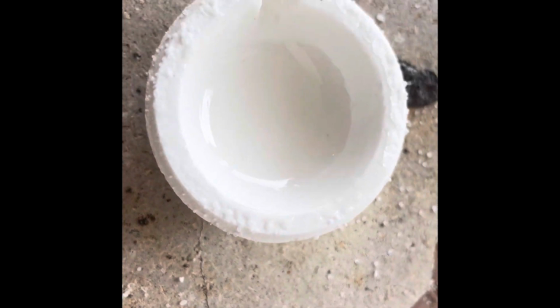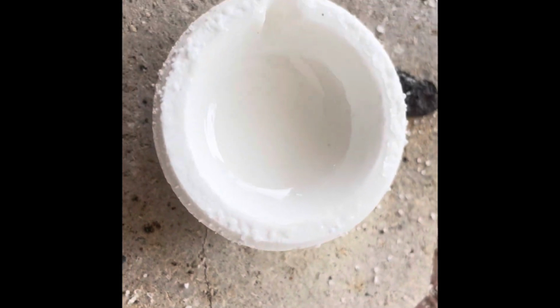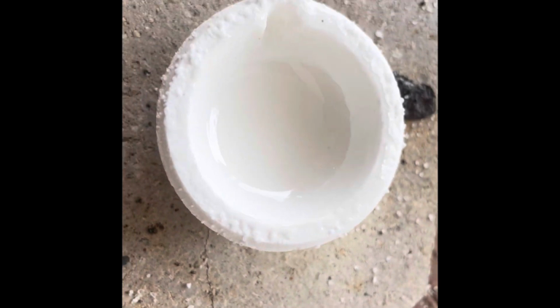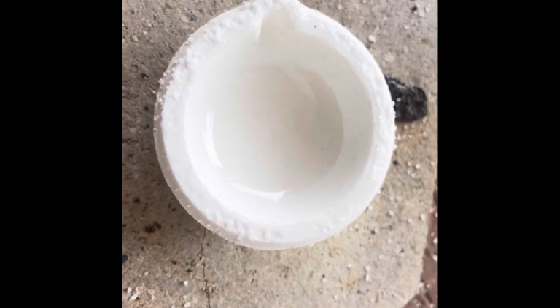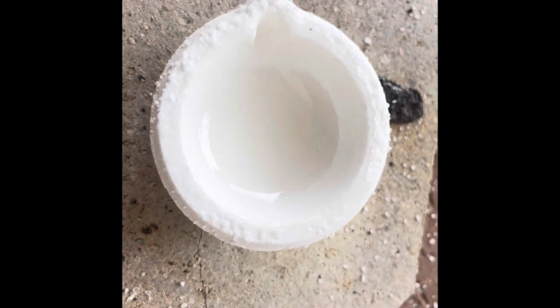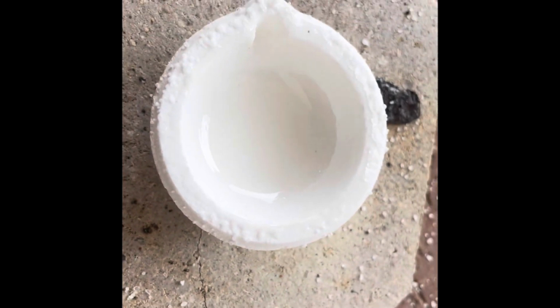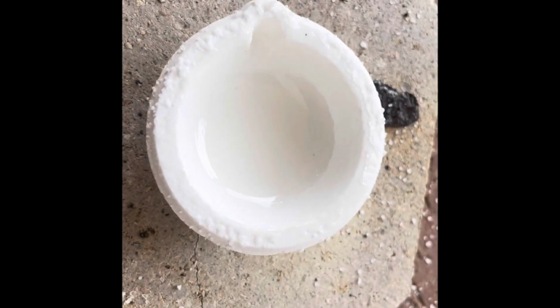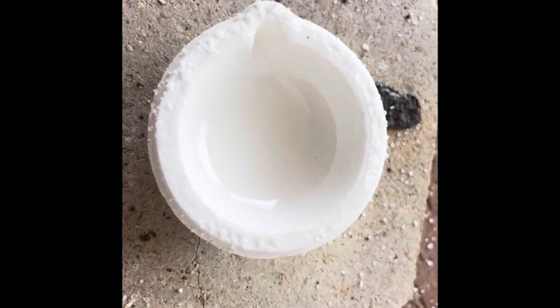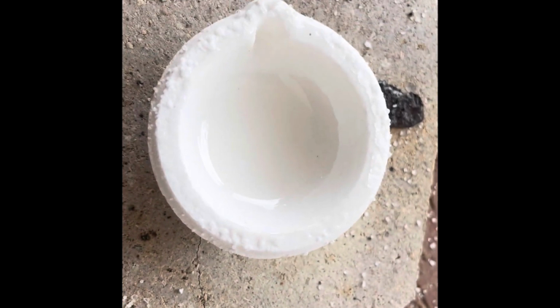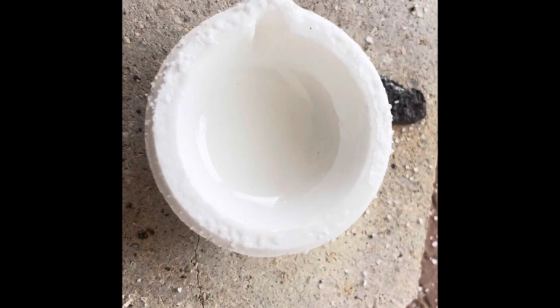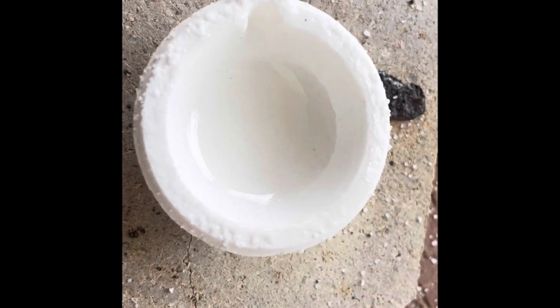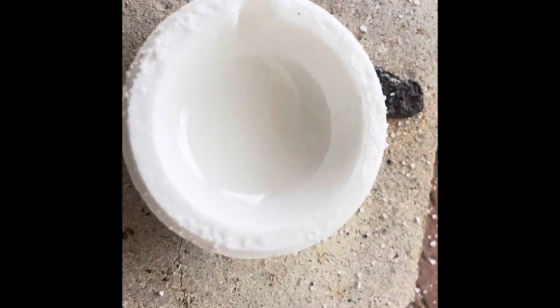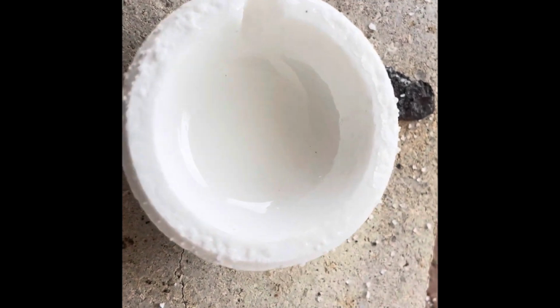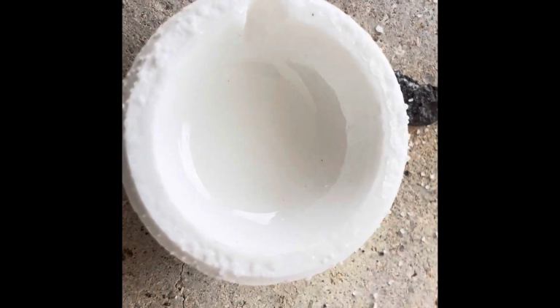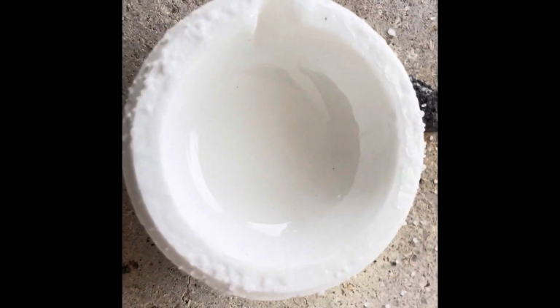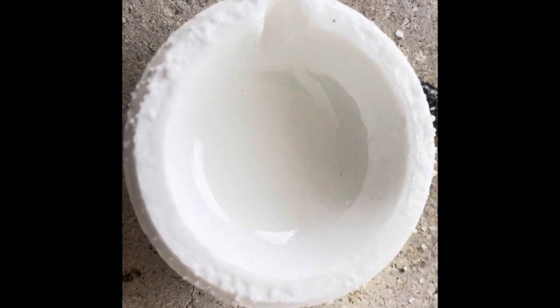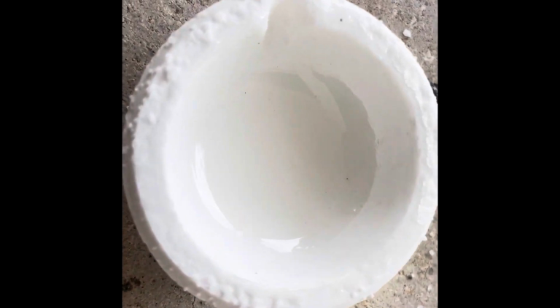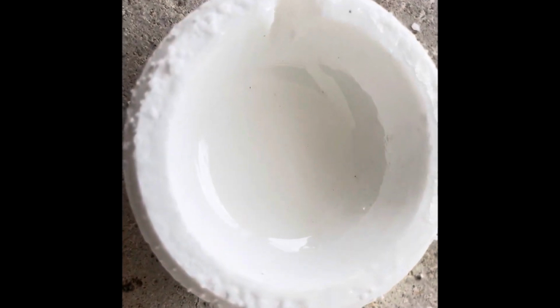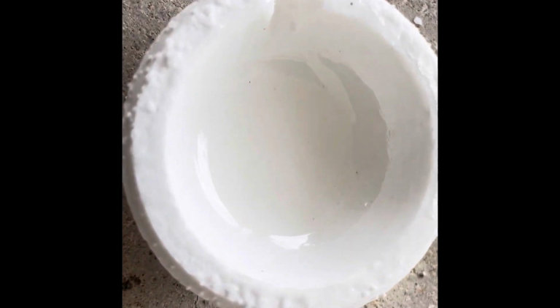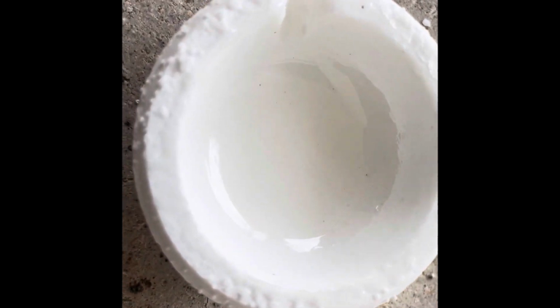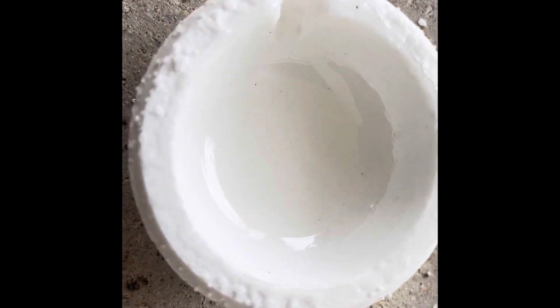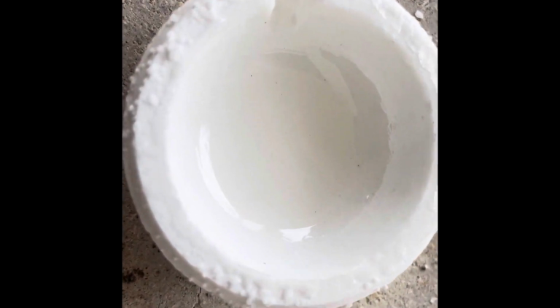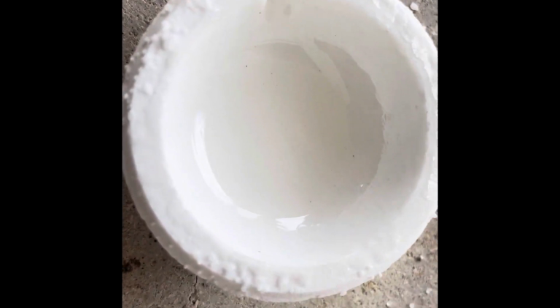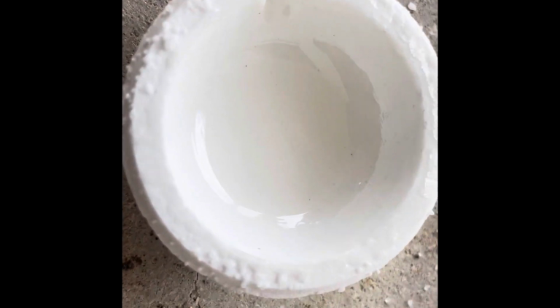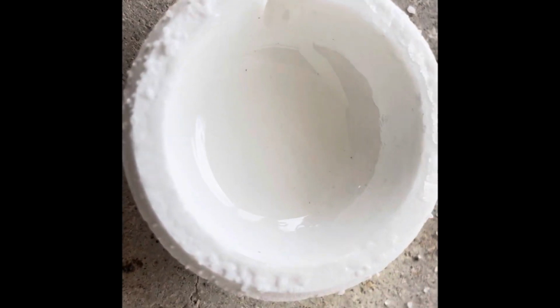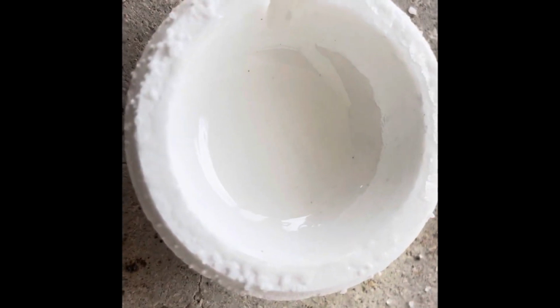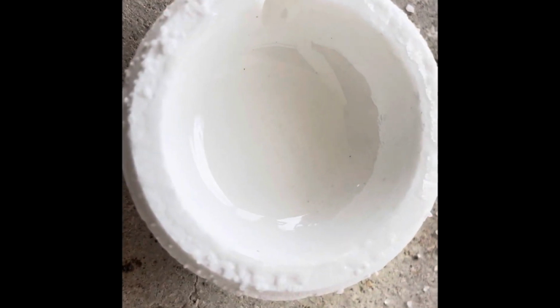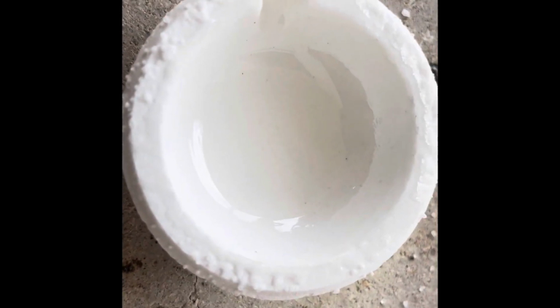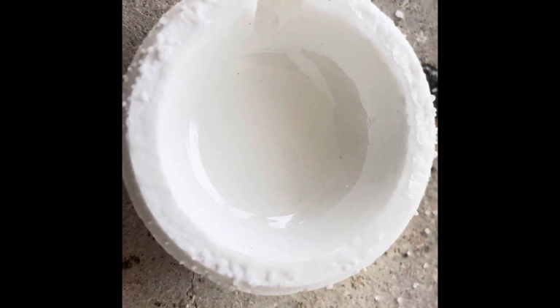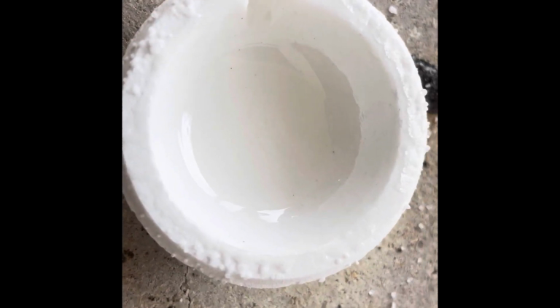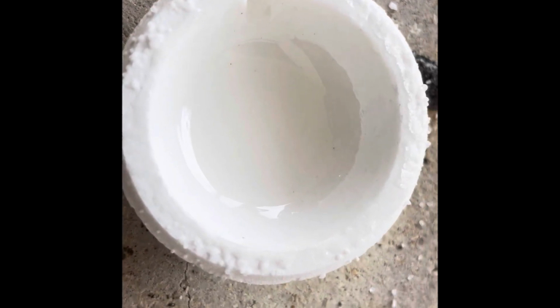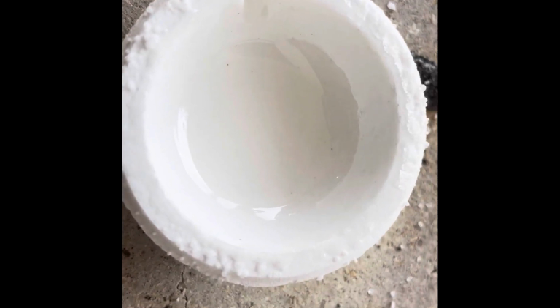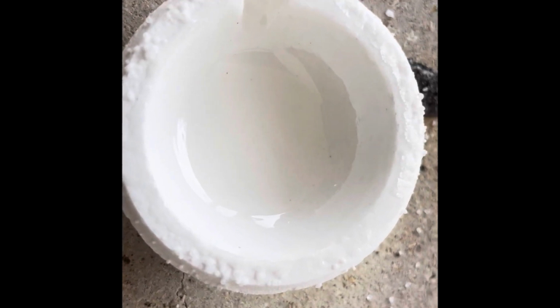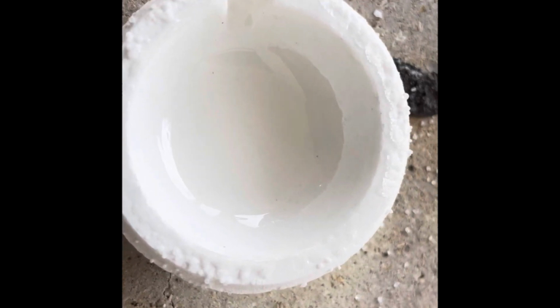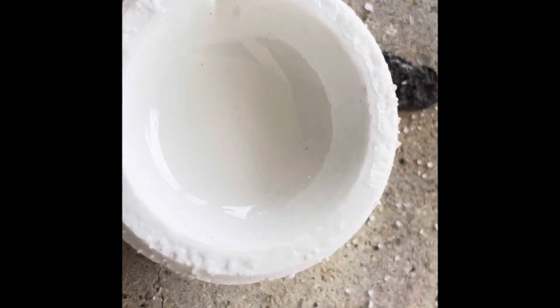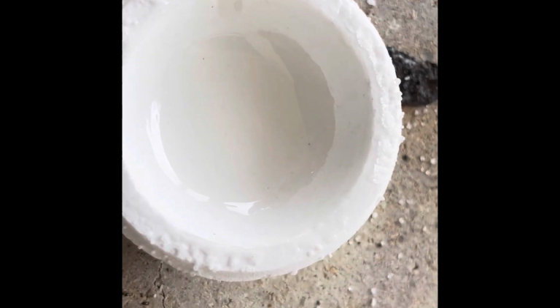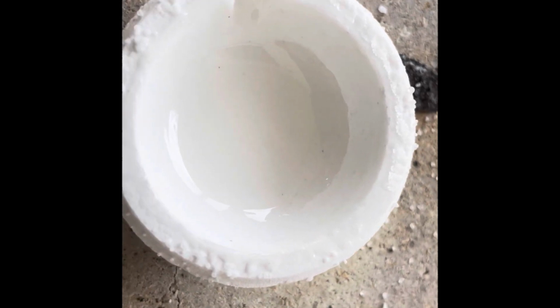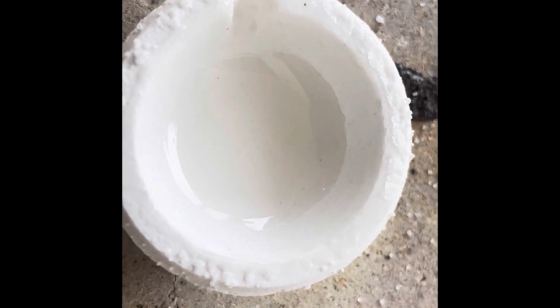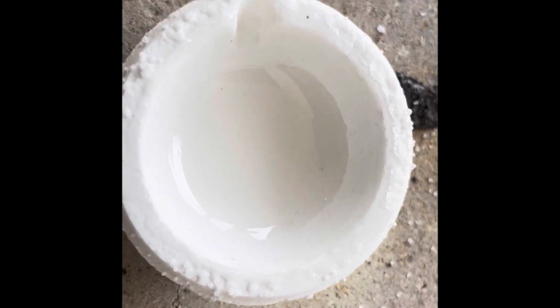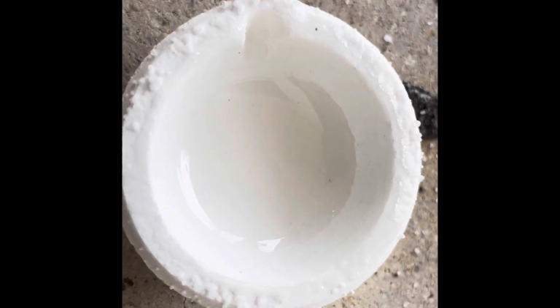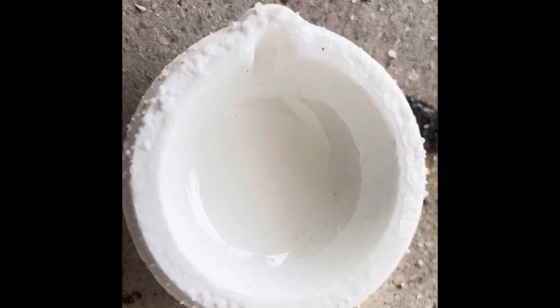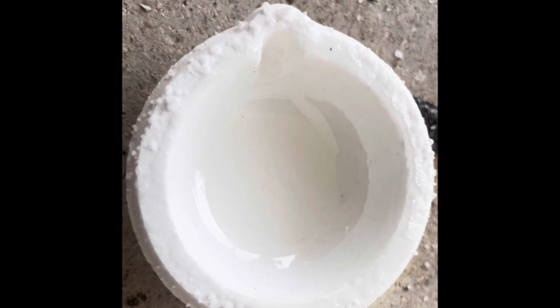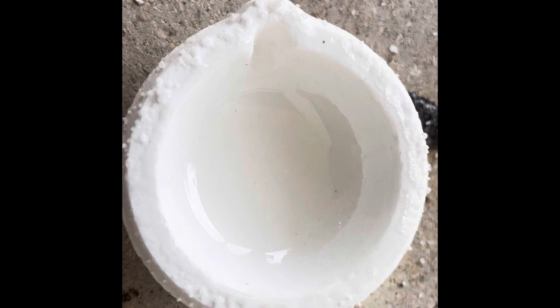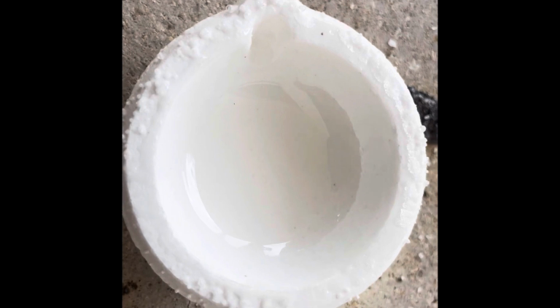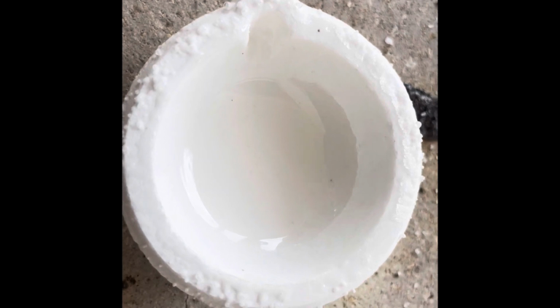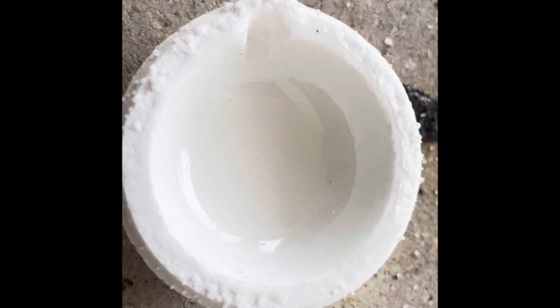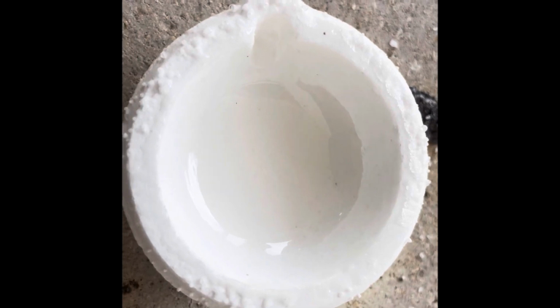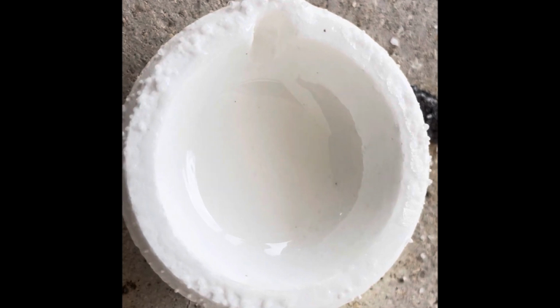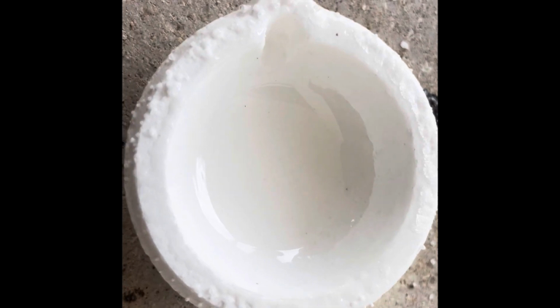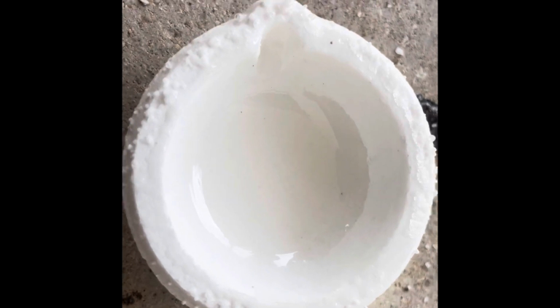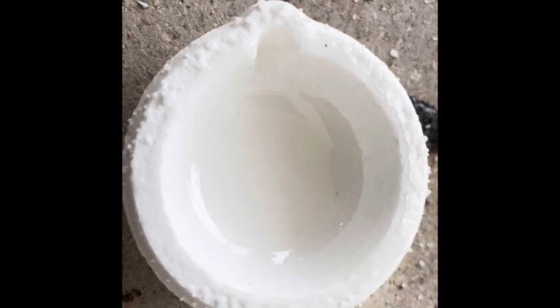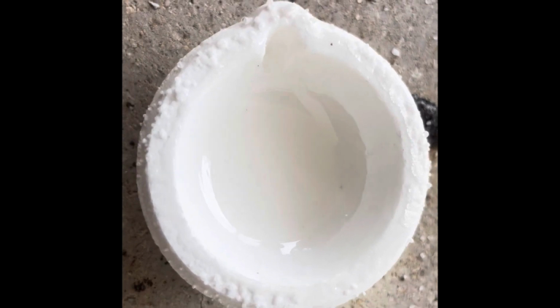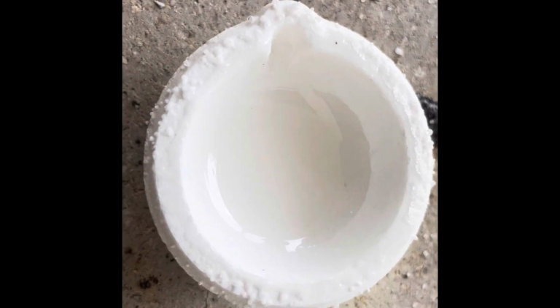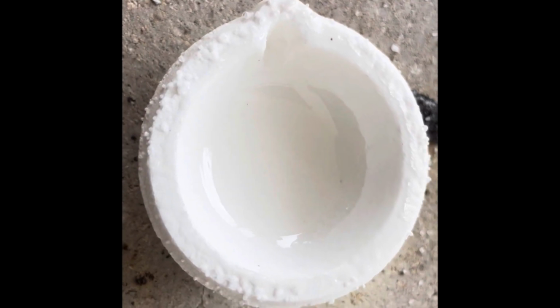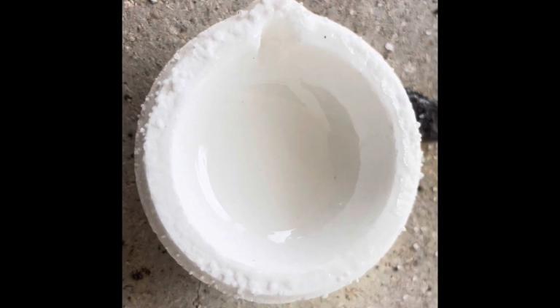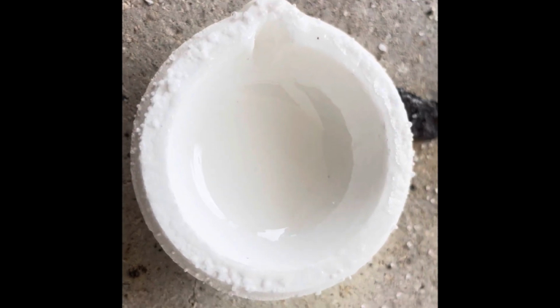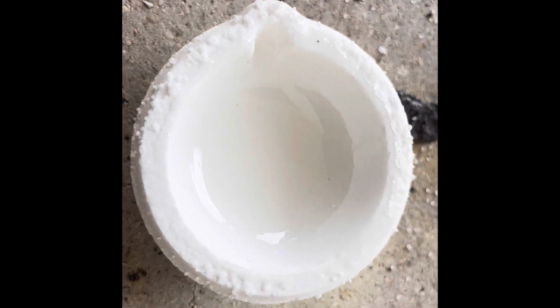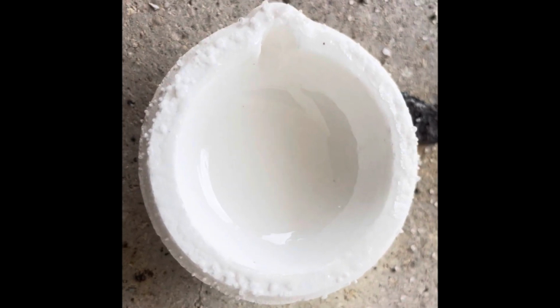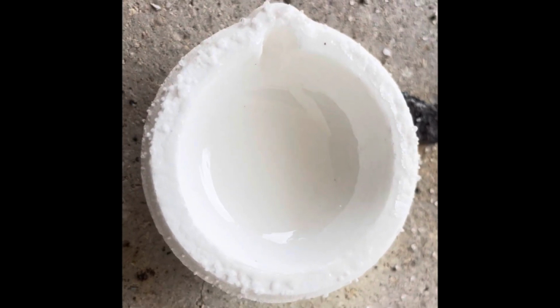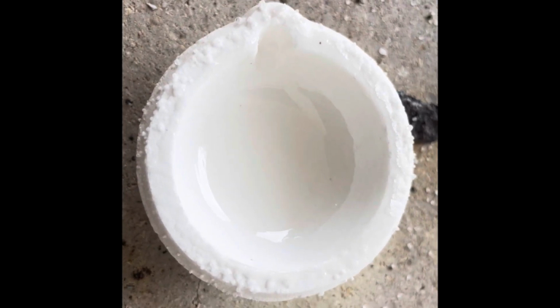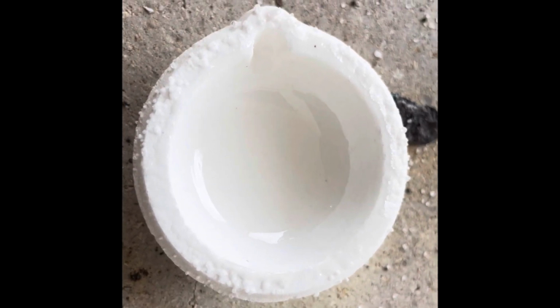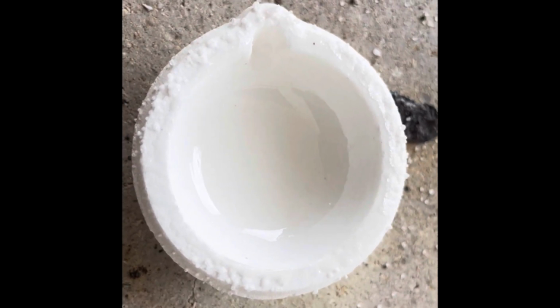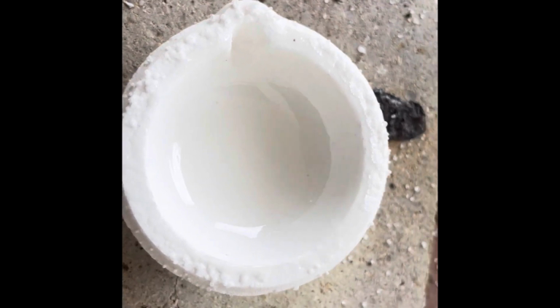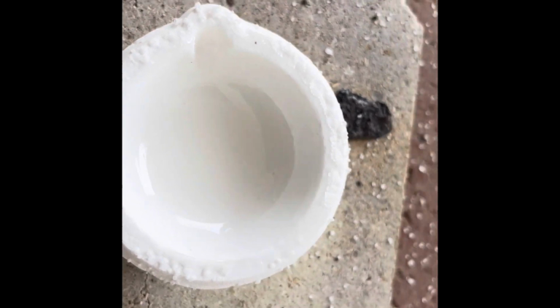We got her nice and glazed. We're going to let her cool down. In the meantime, let's go look at the material that we will be melting.